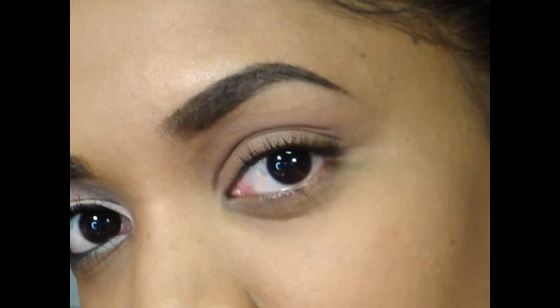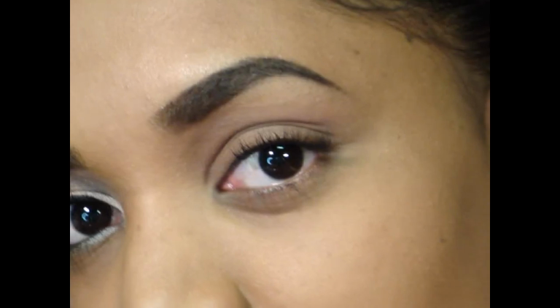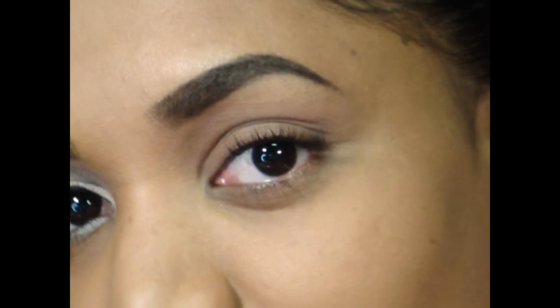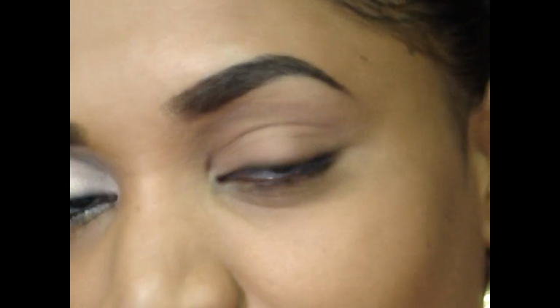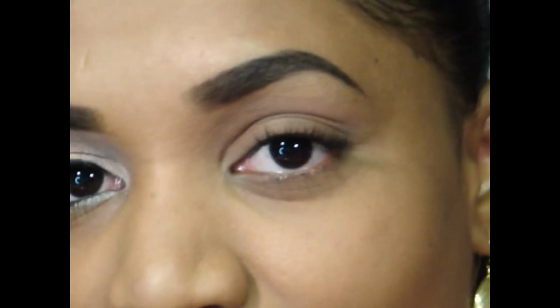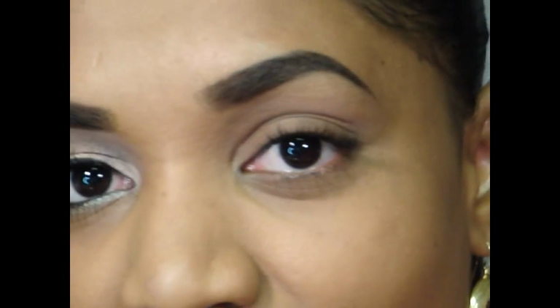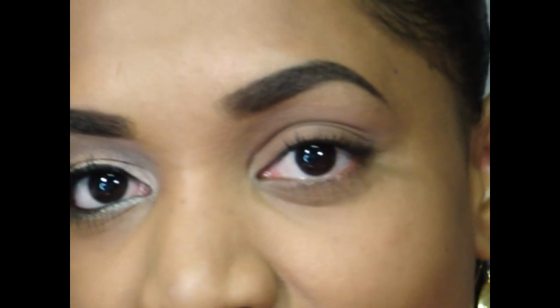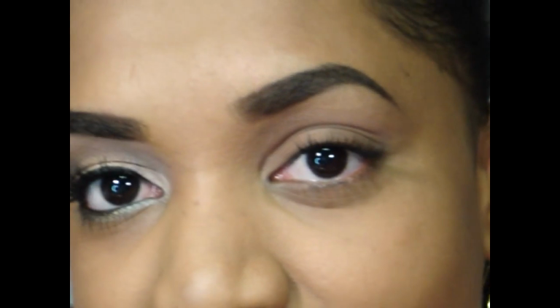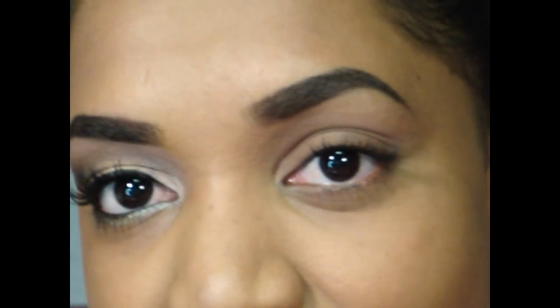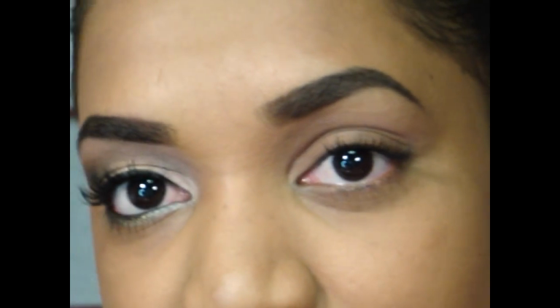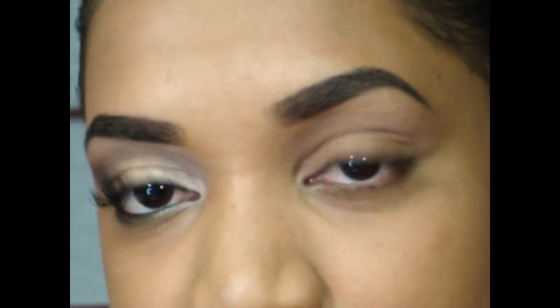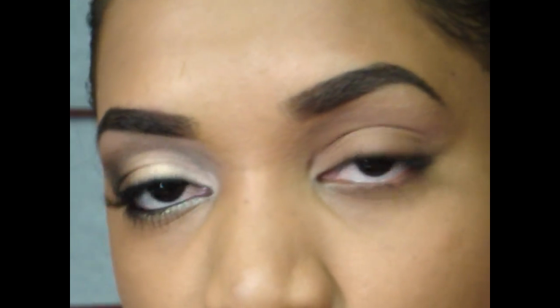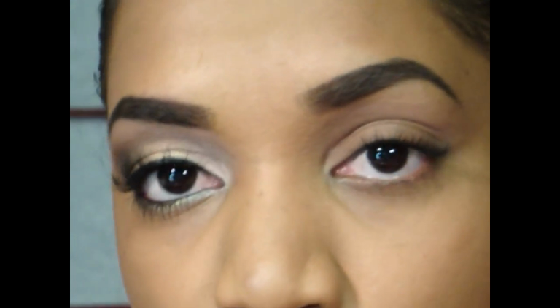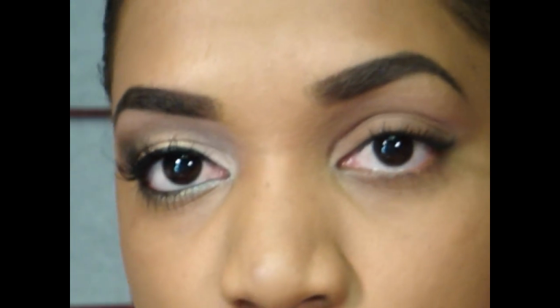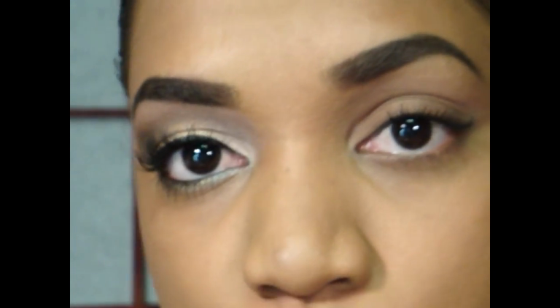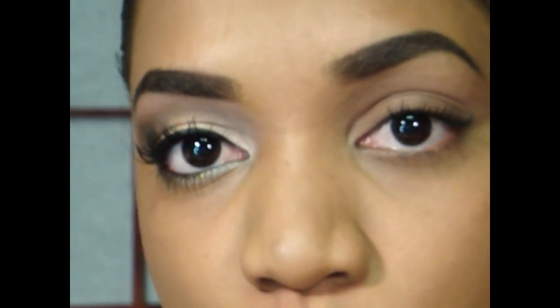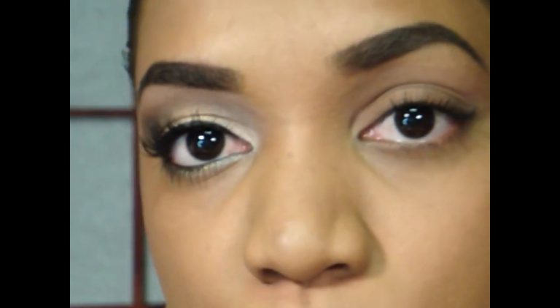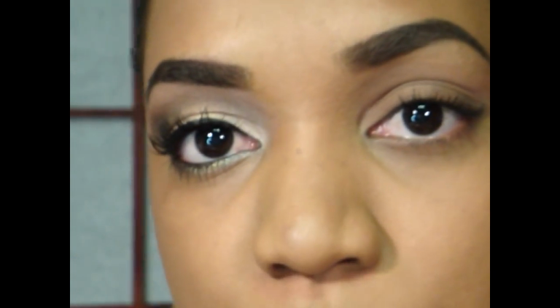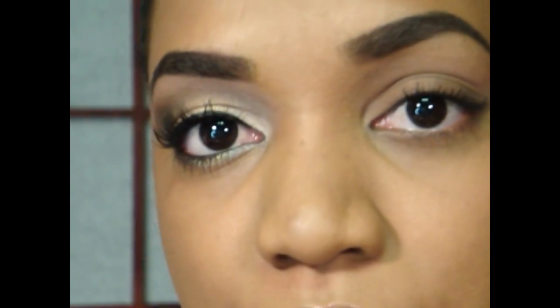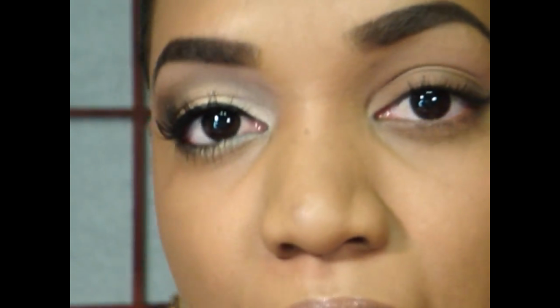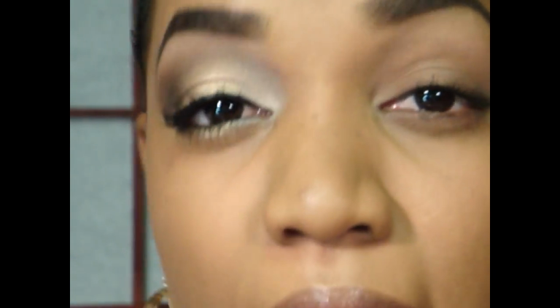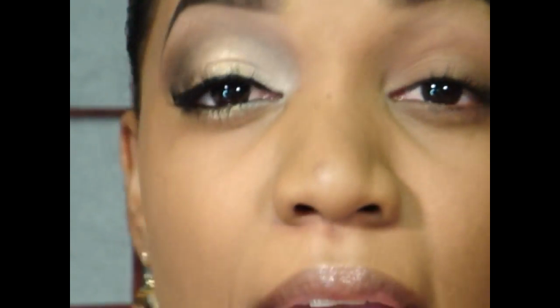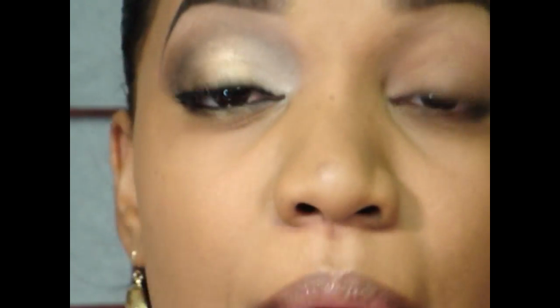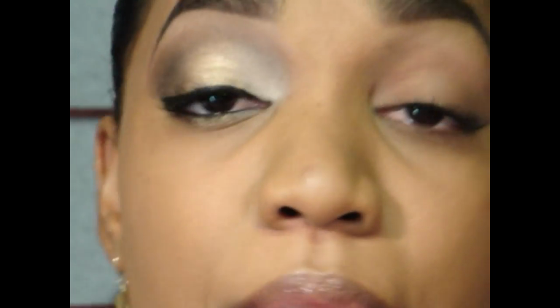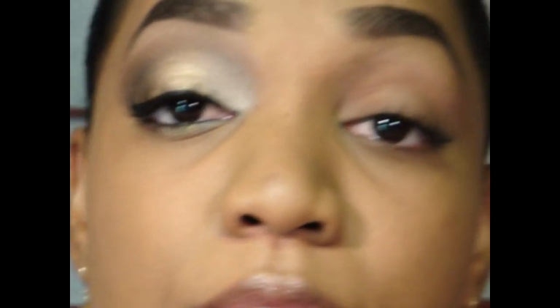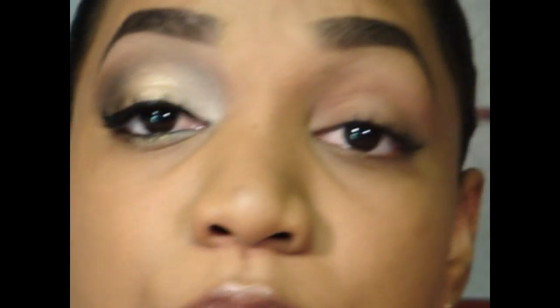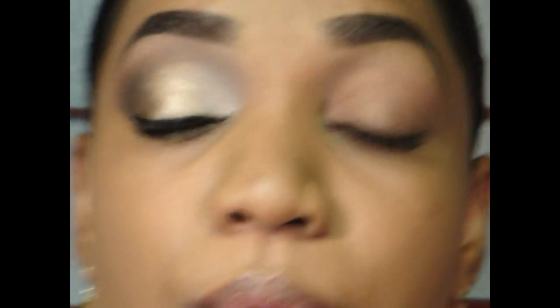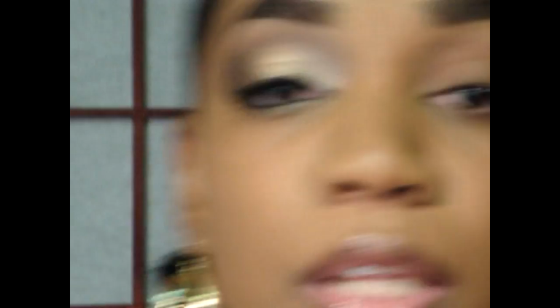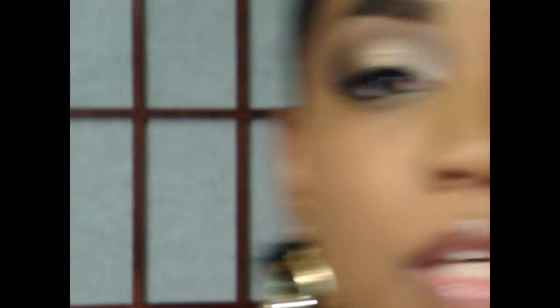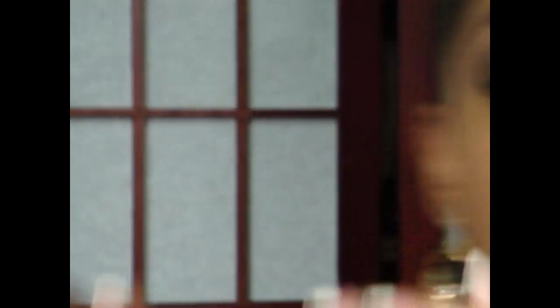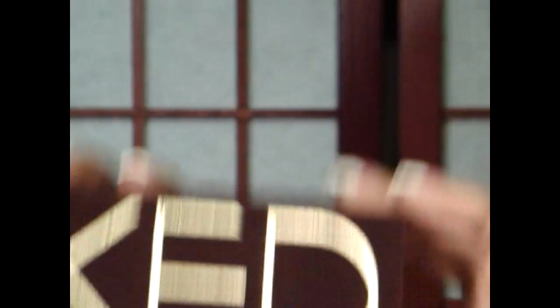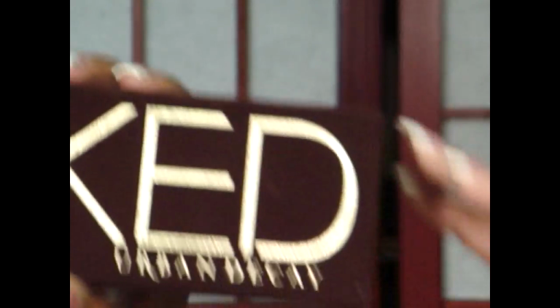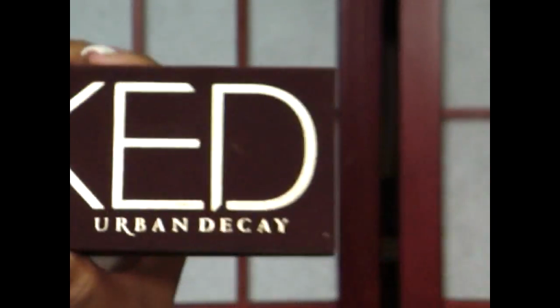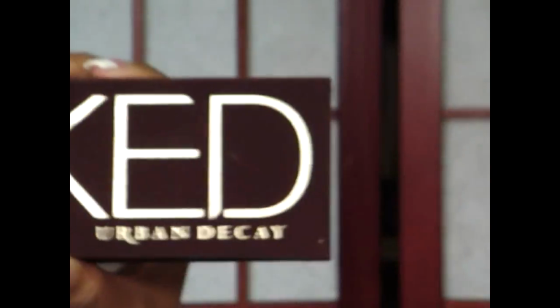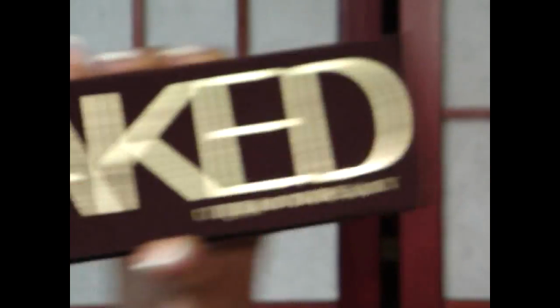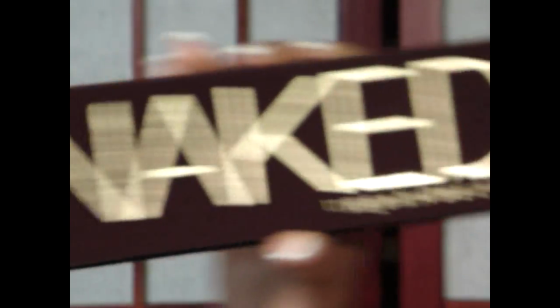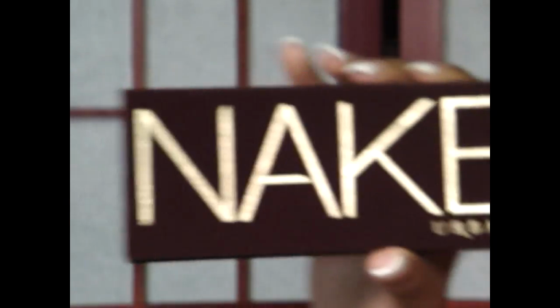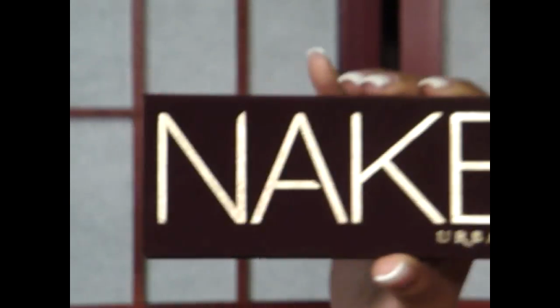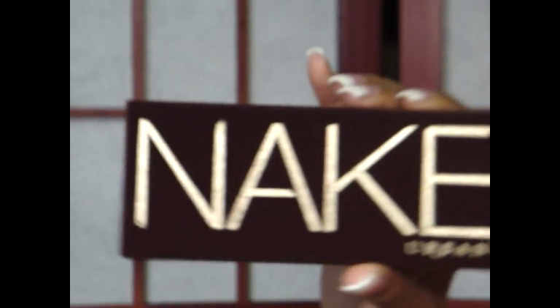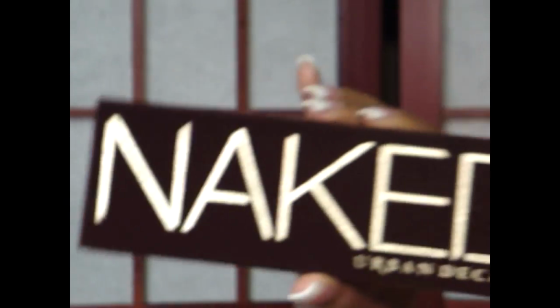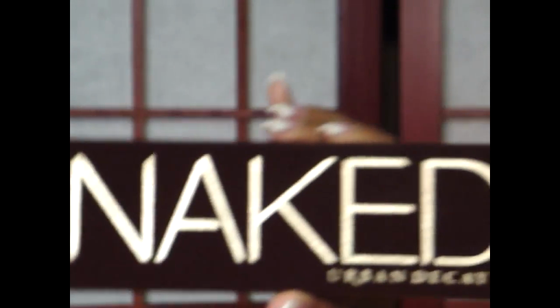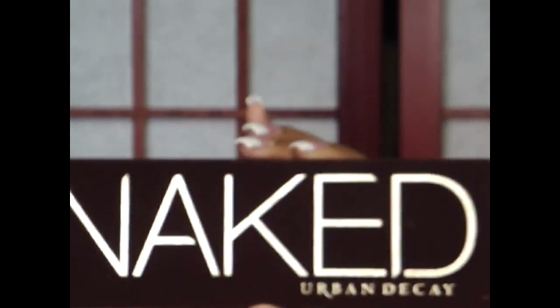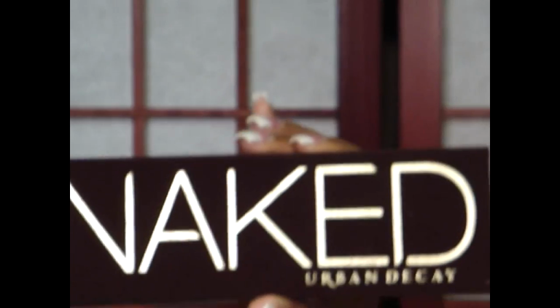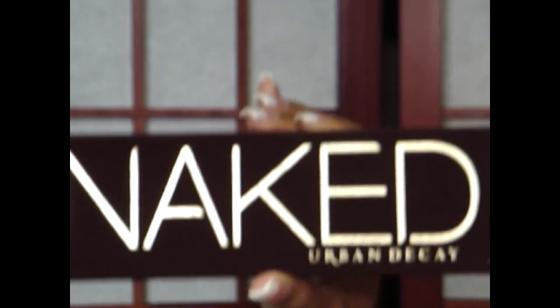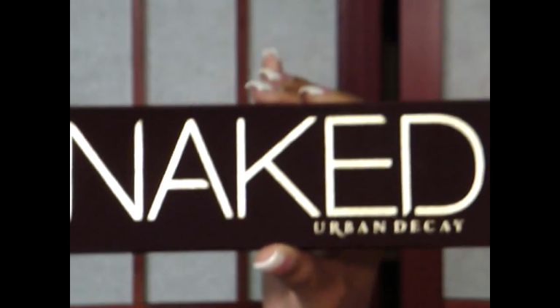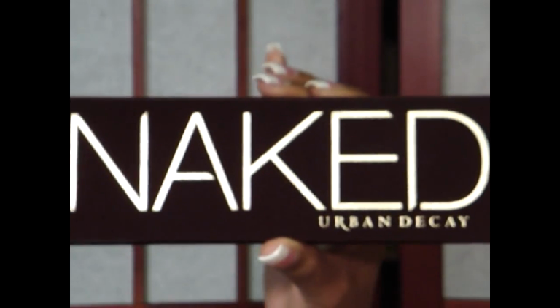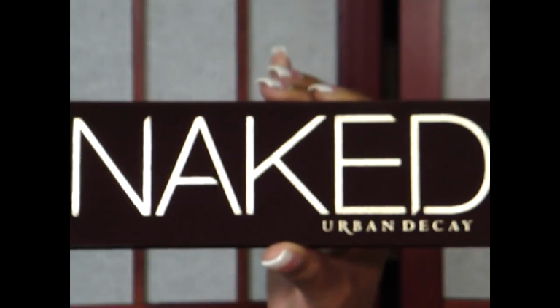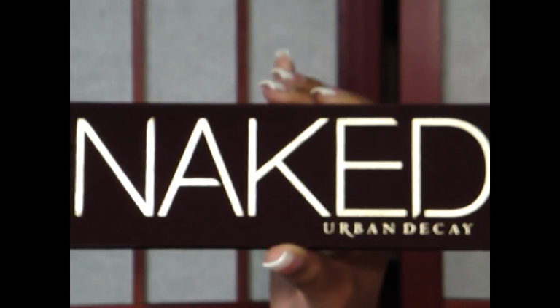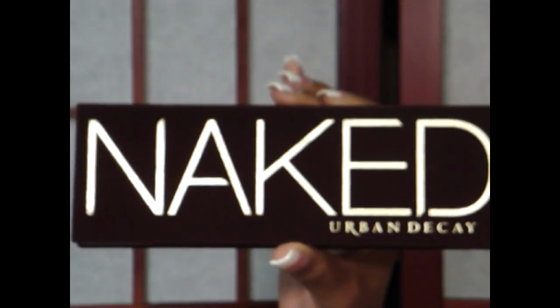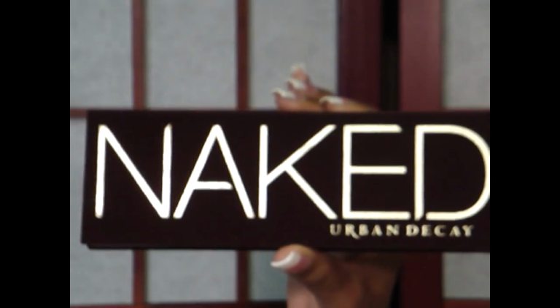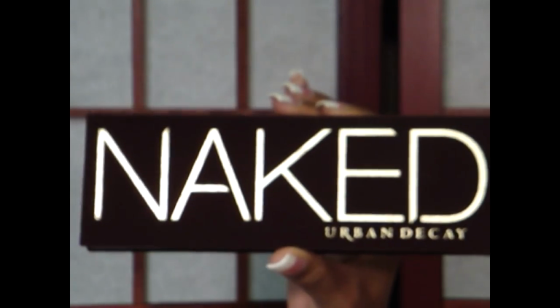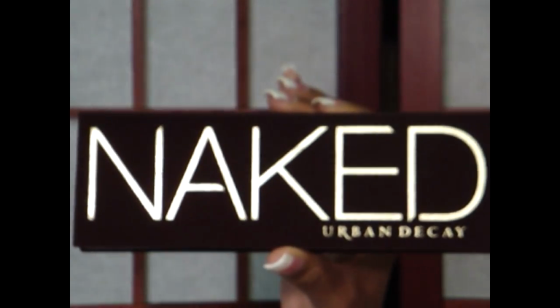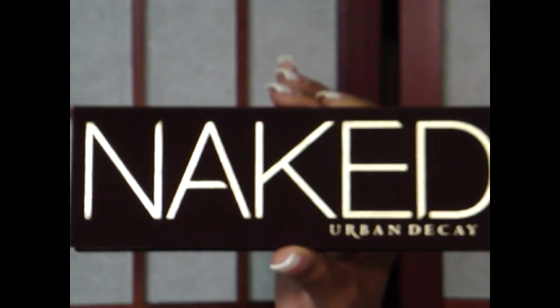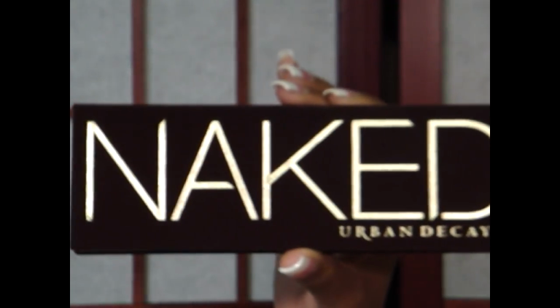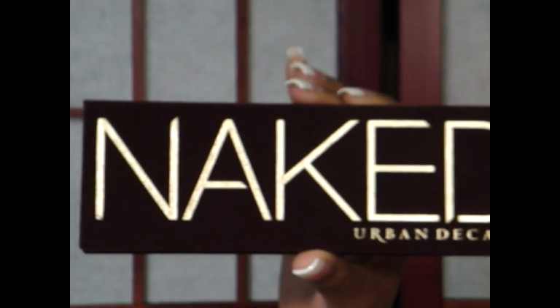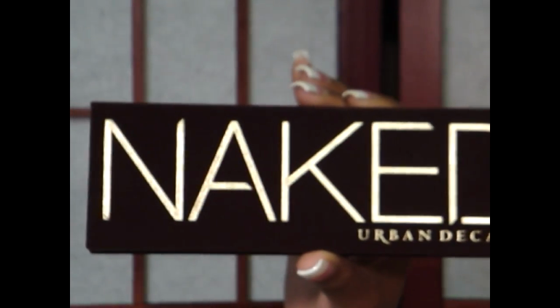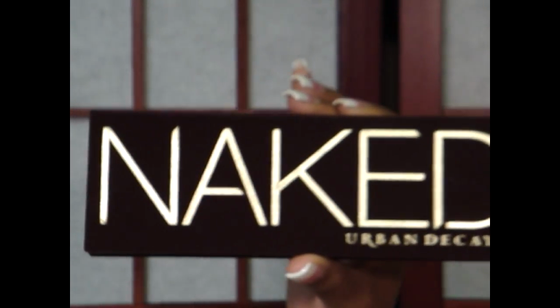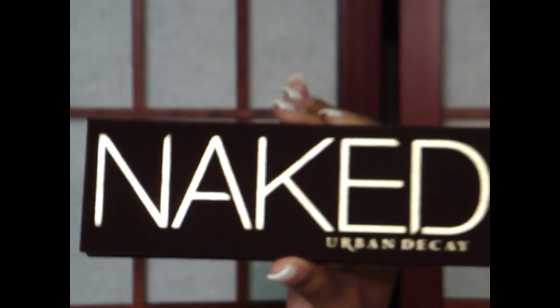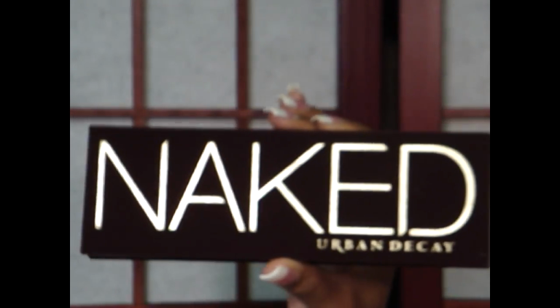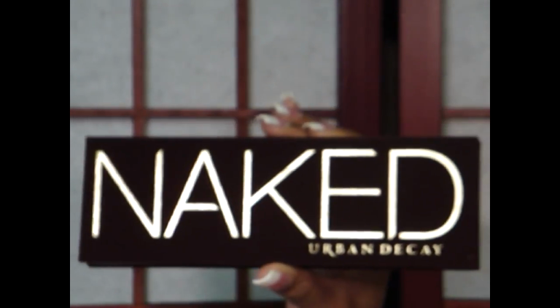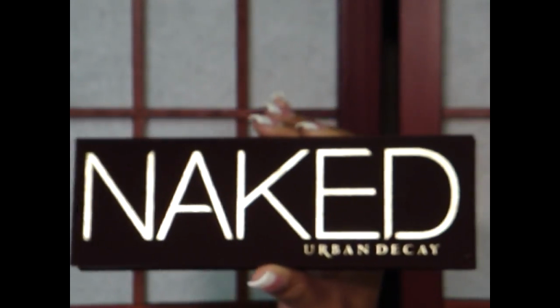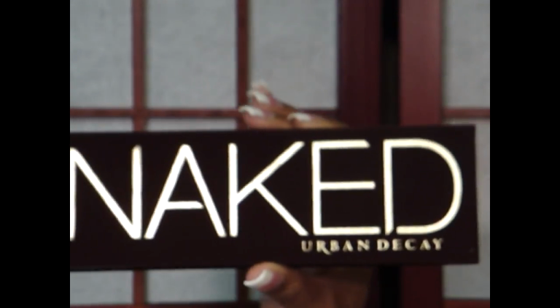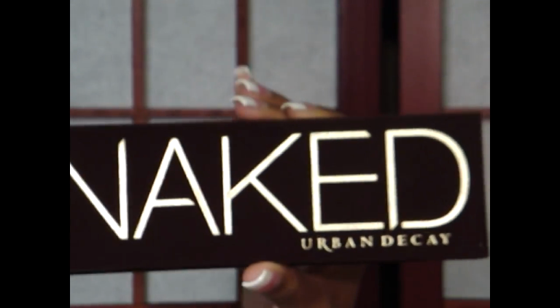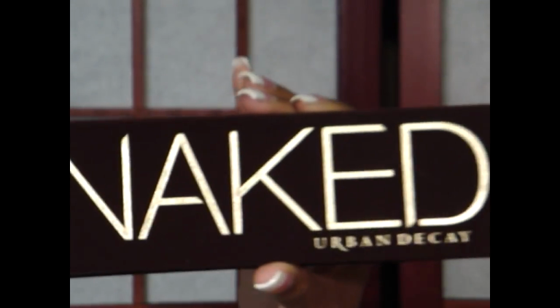Hi guys, so today I'm going to do a look featuring the Urban Decay Naked Palette.